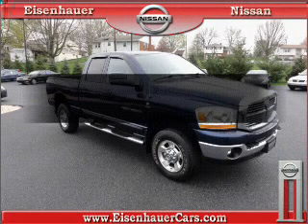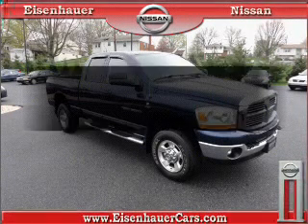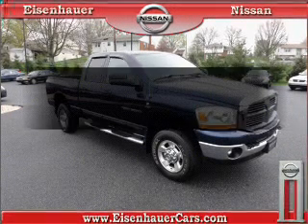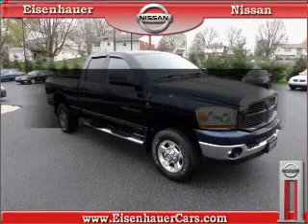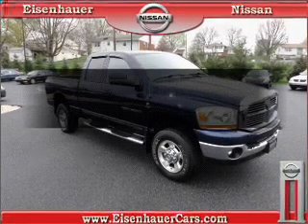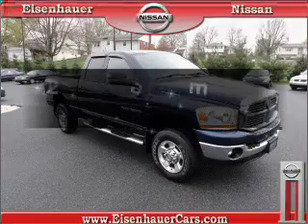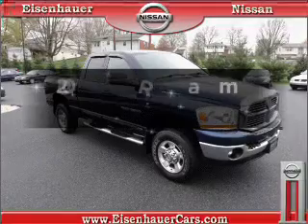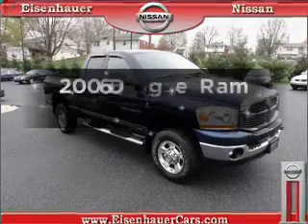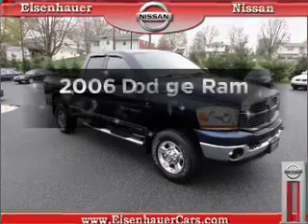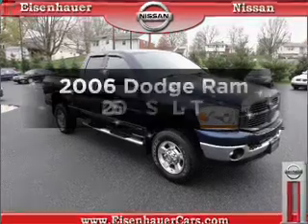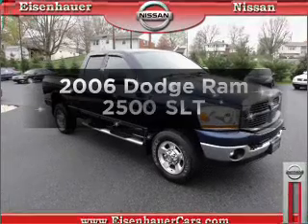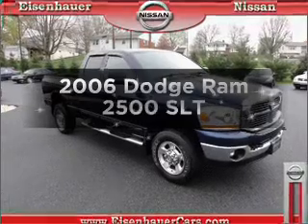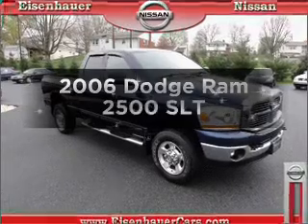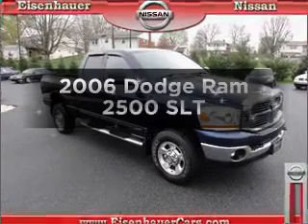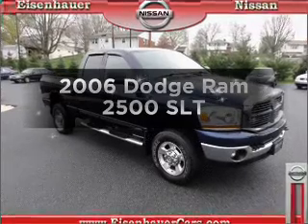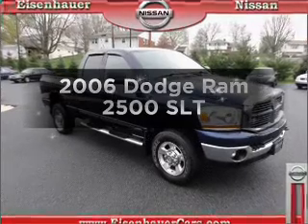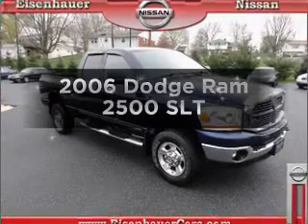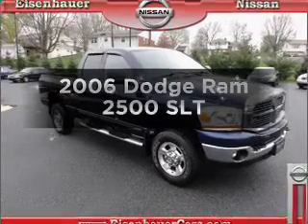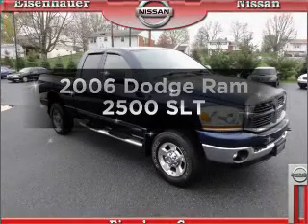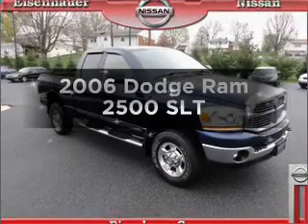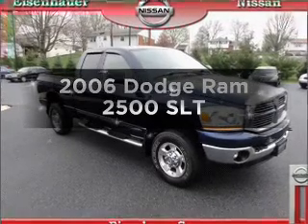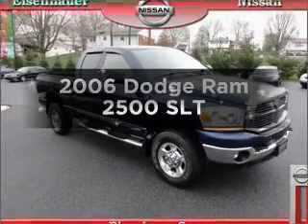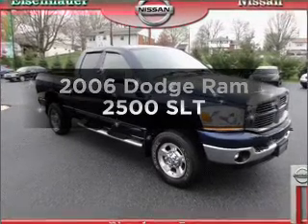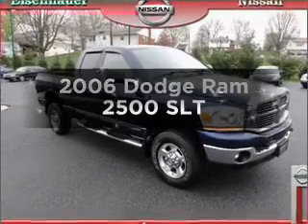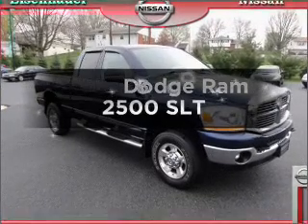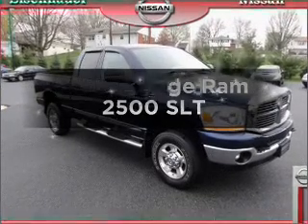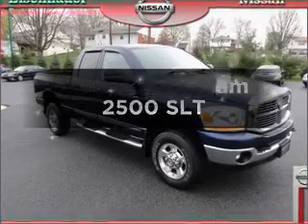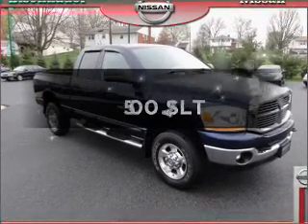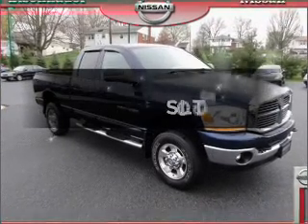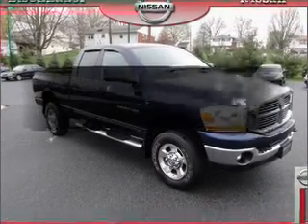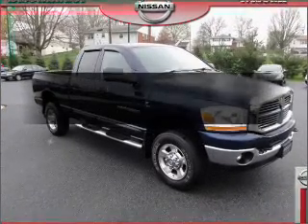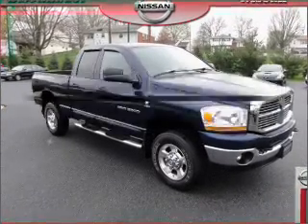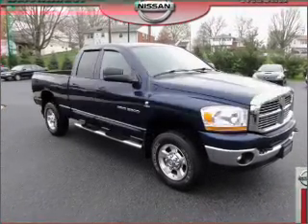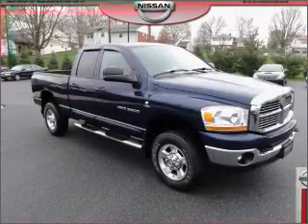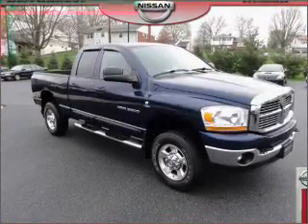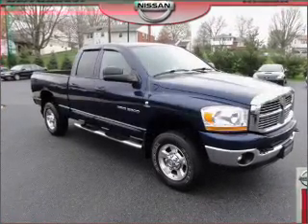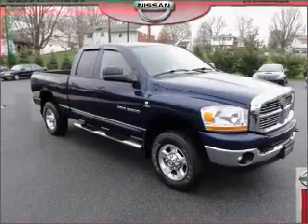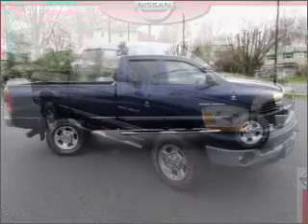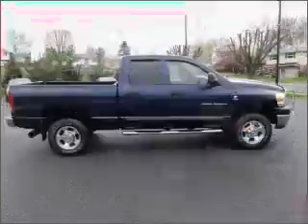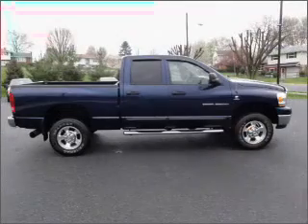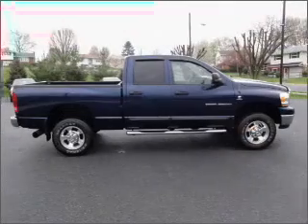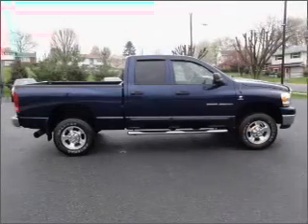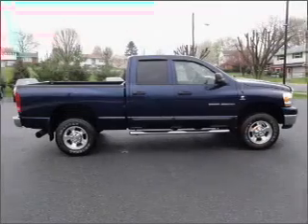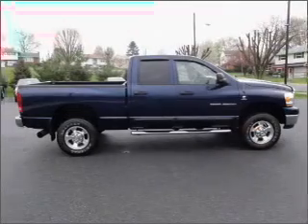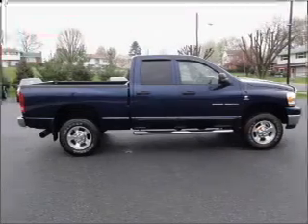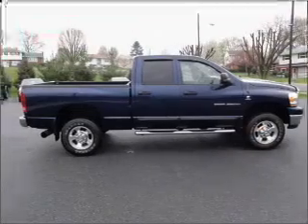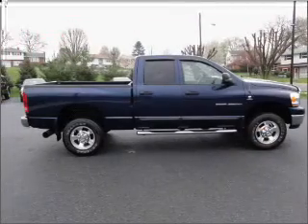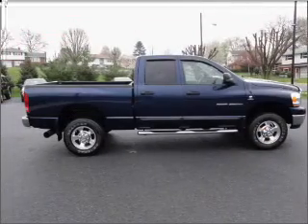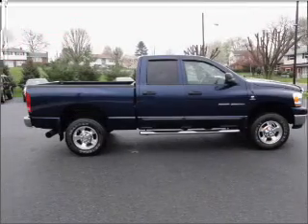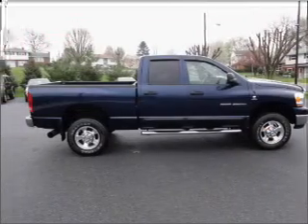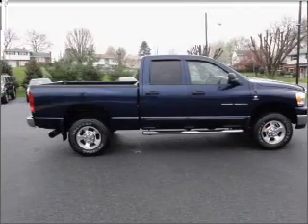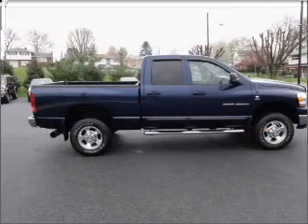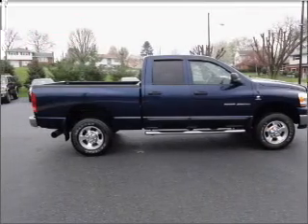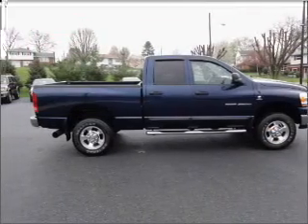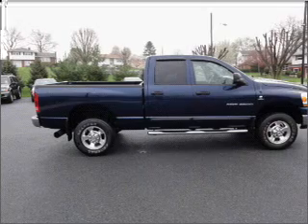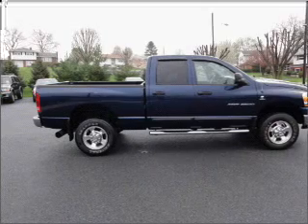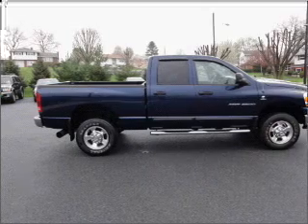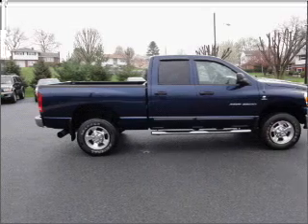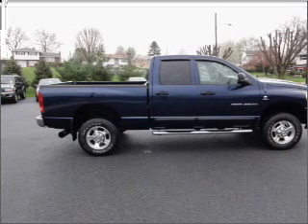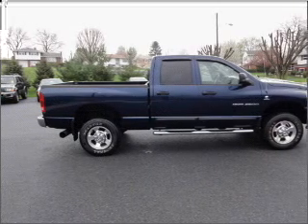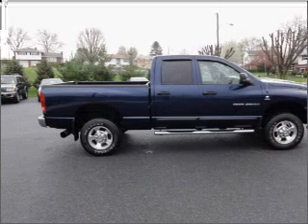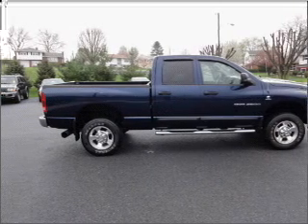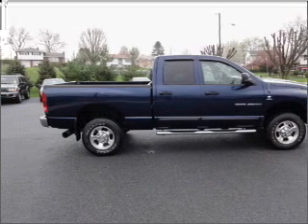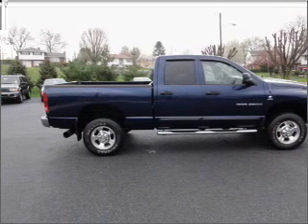Get noticed in this 2006 Dodge Ram 2500. Everything you need under one roof with this great vehicle.